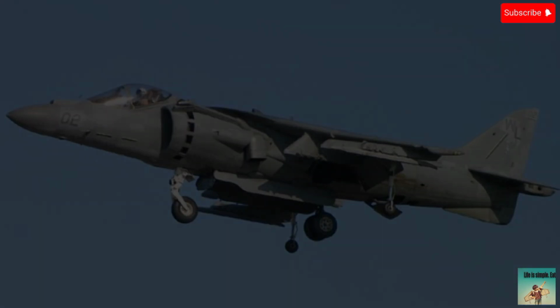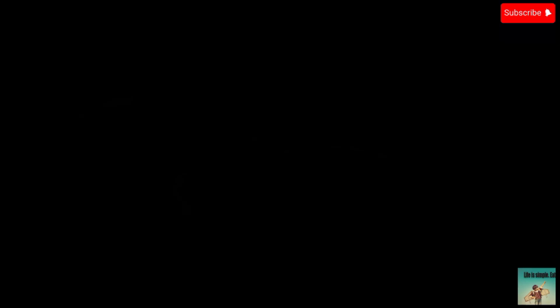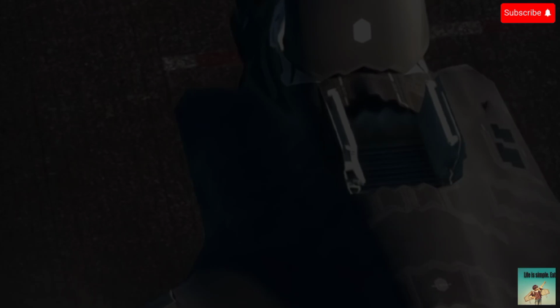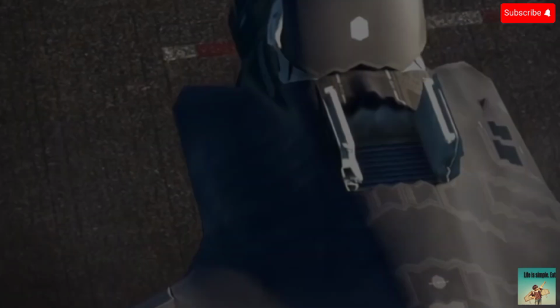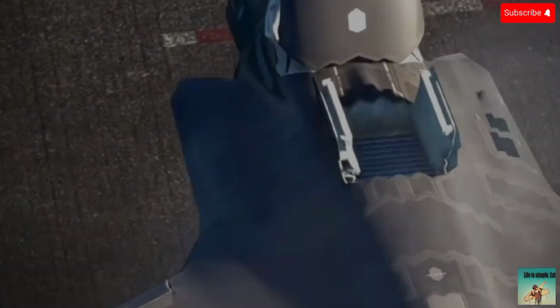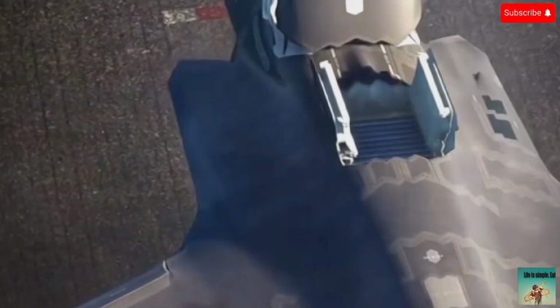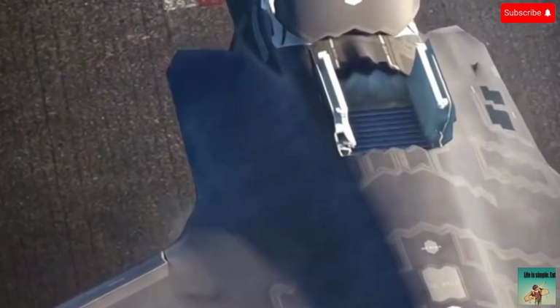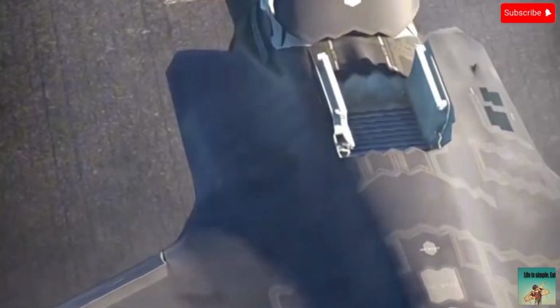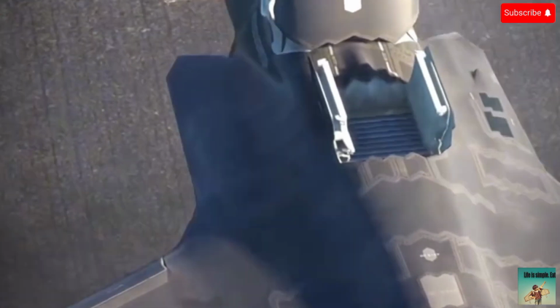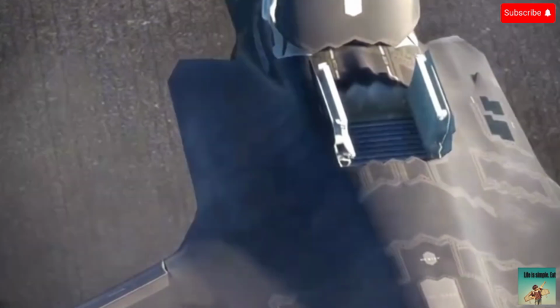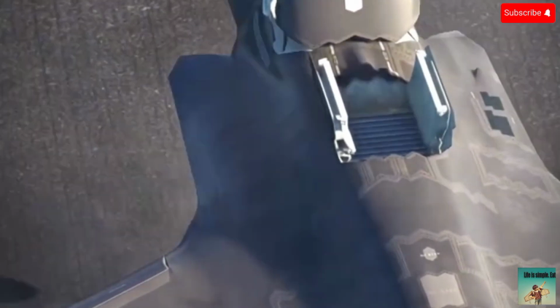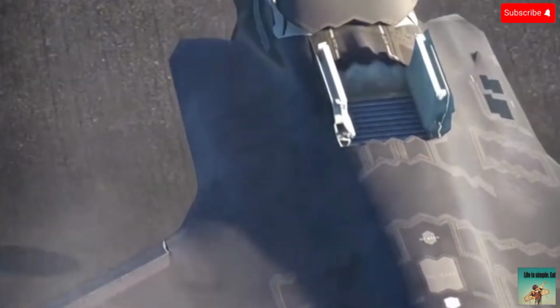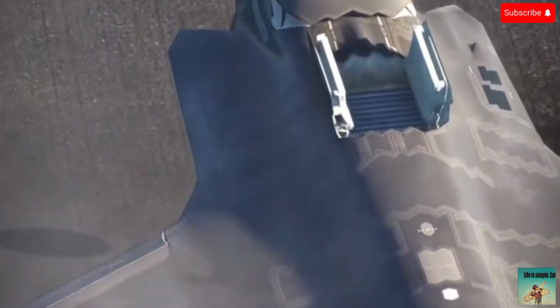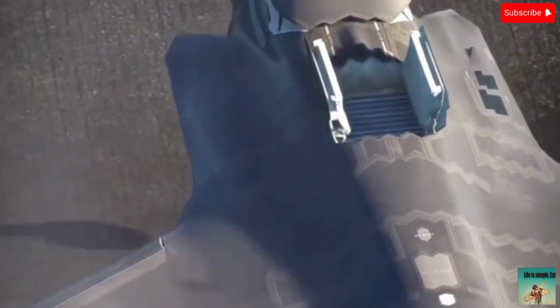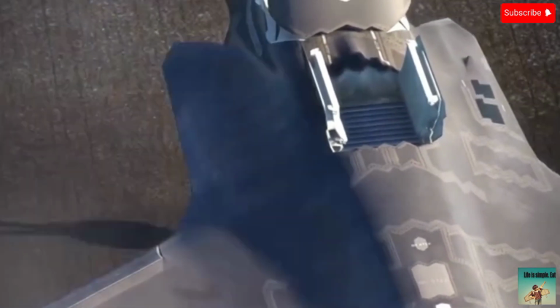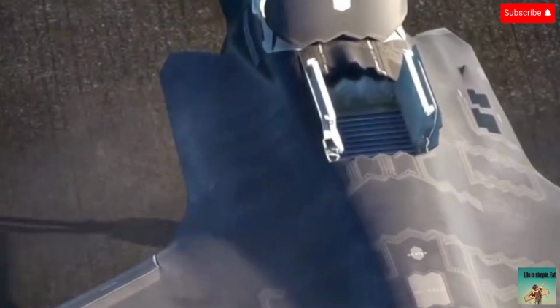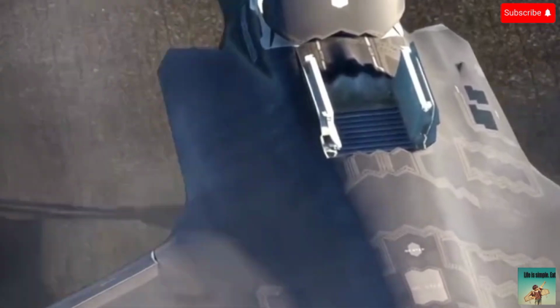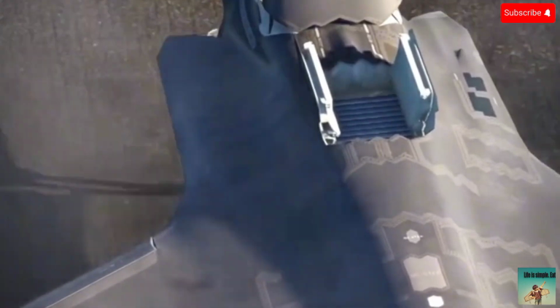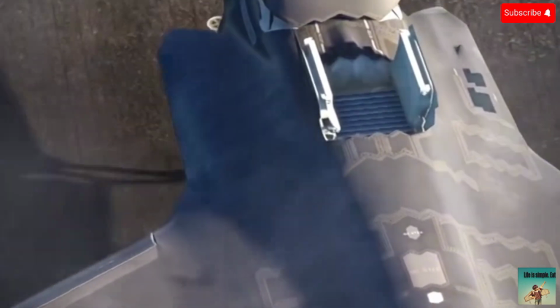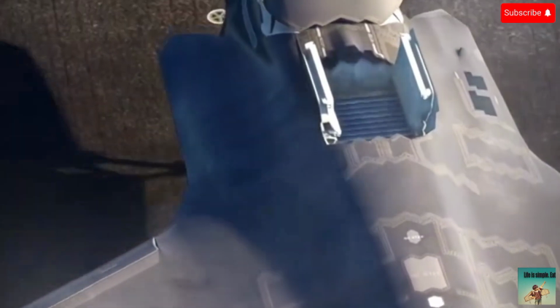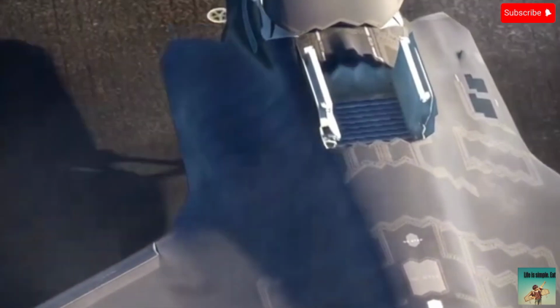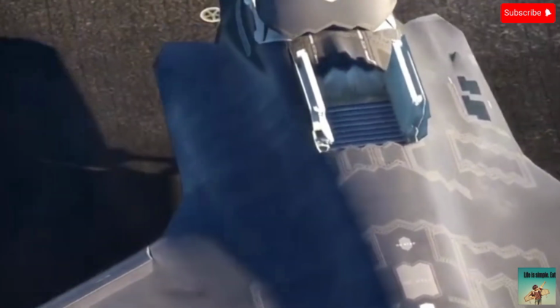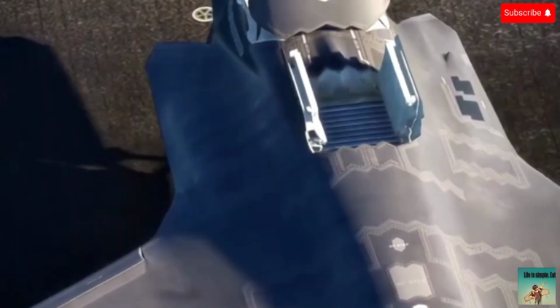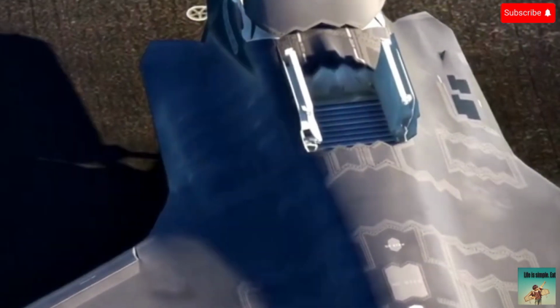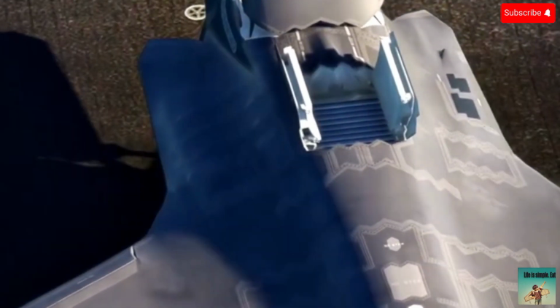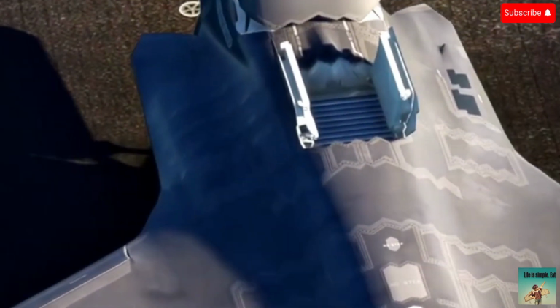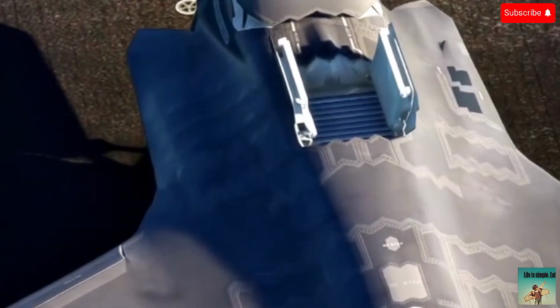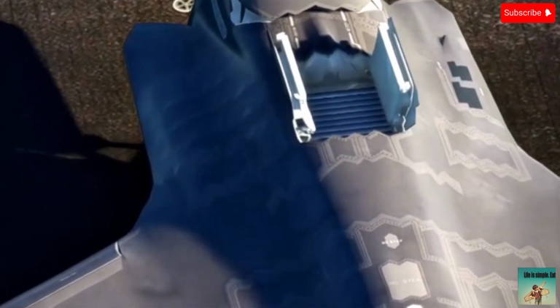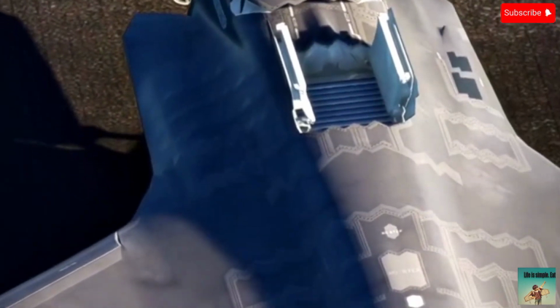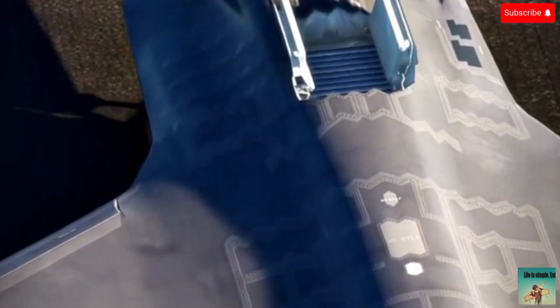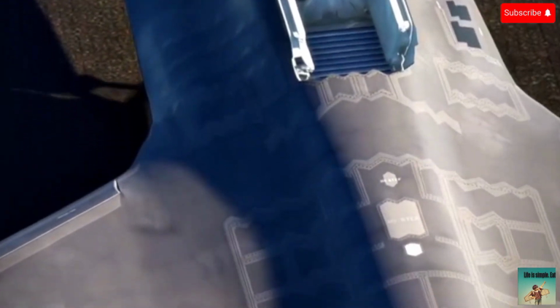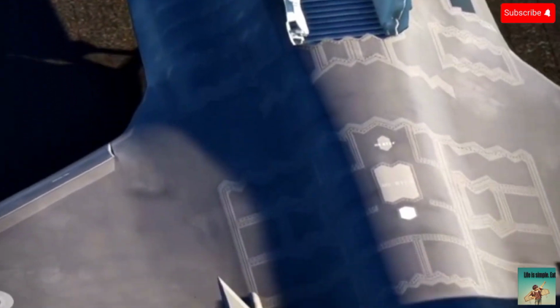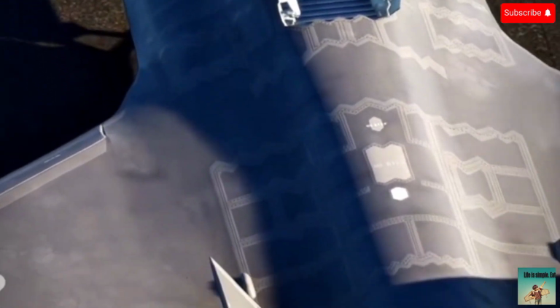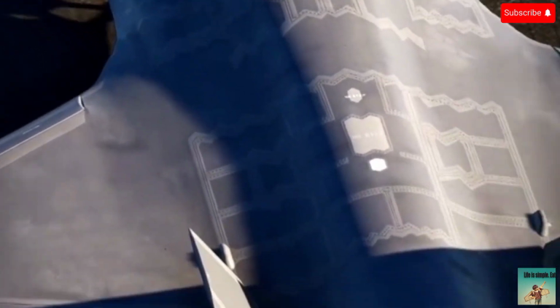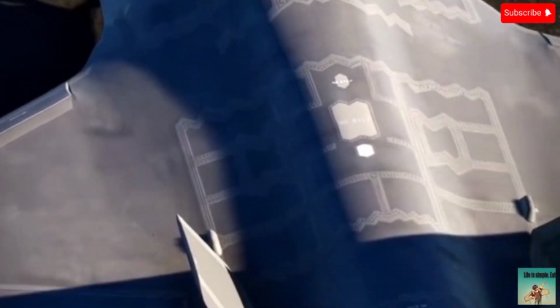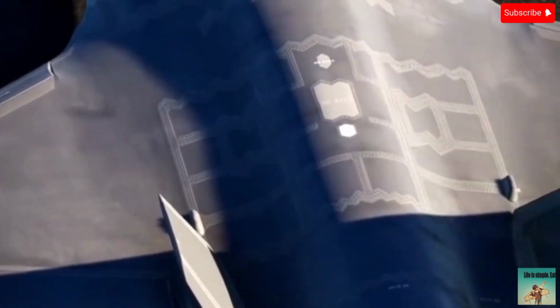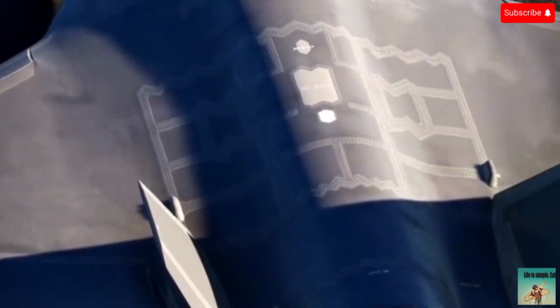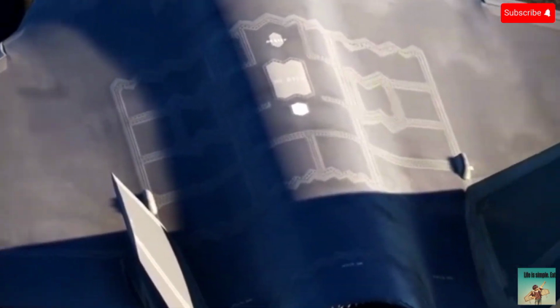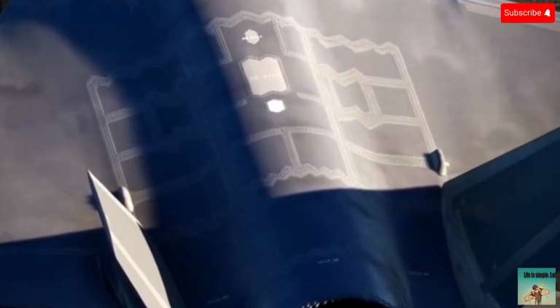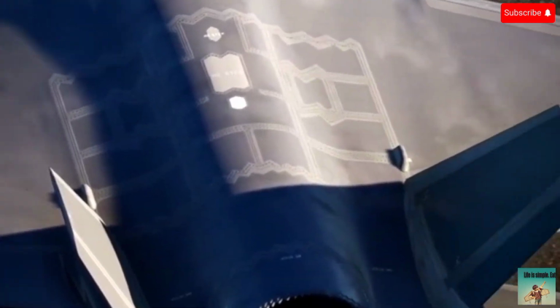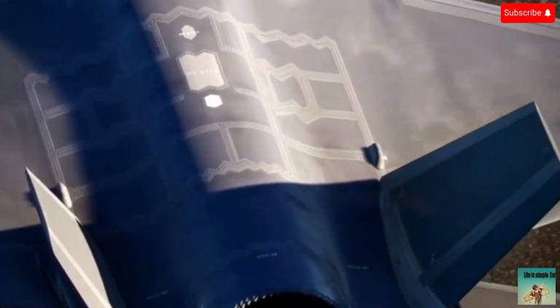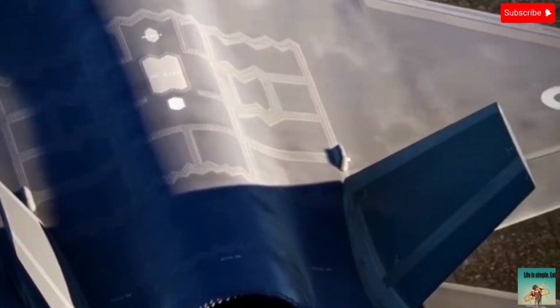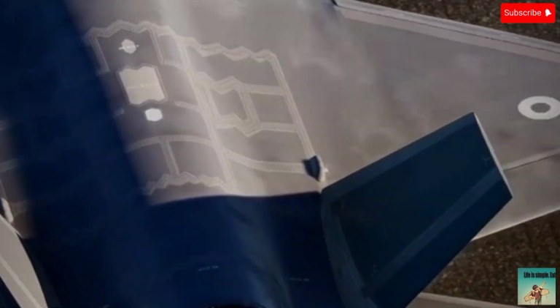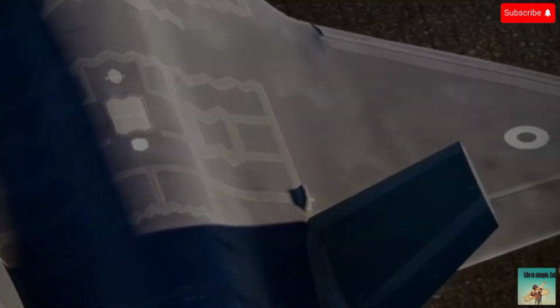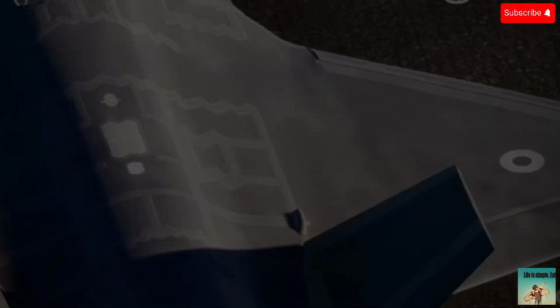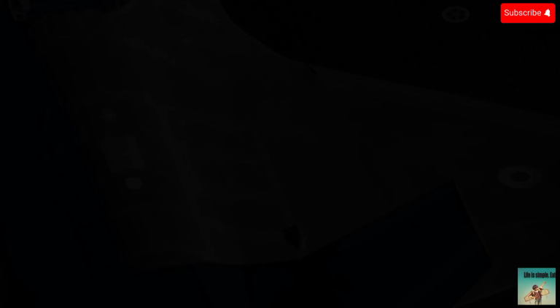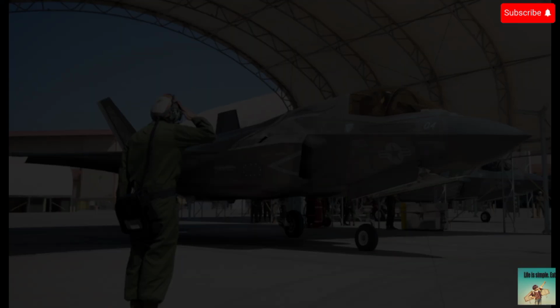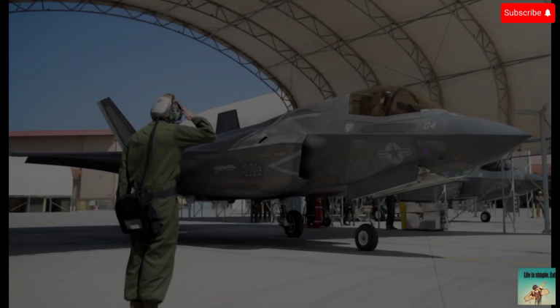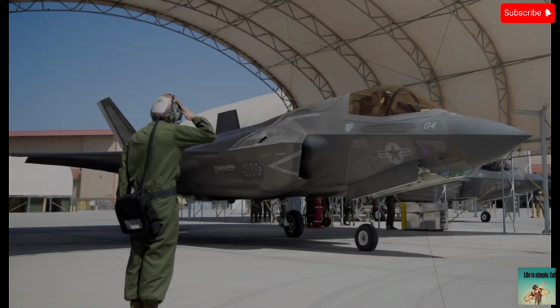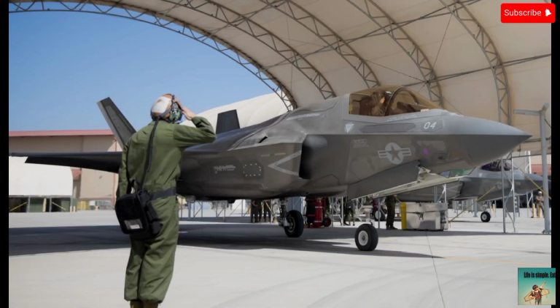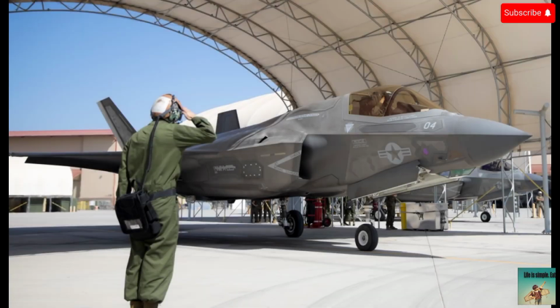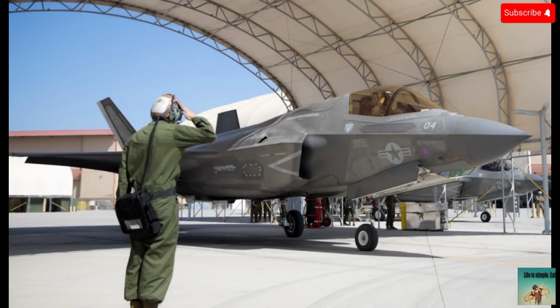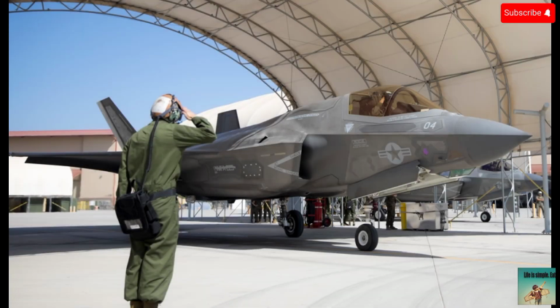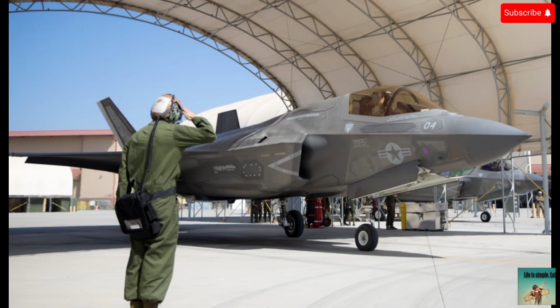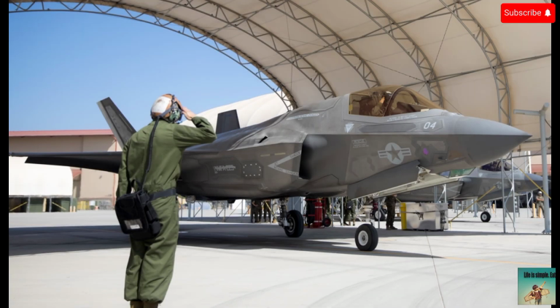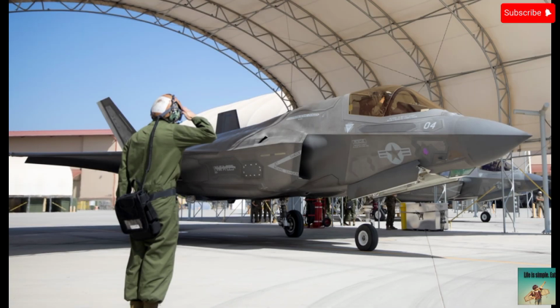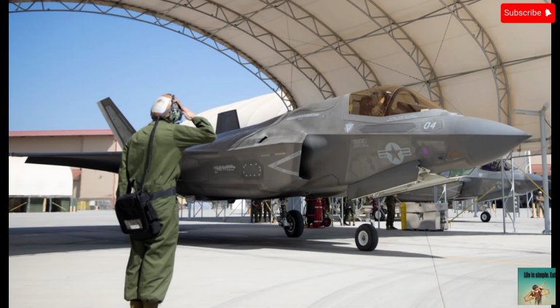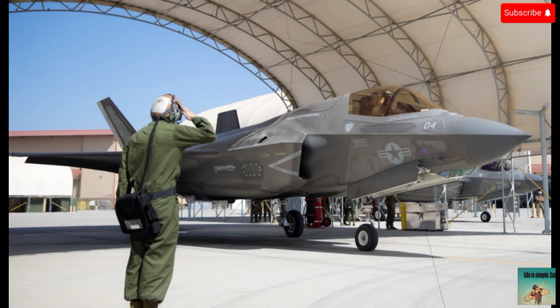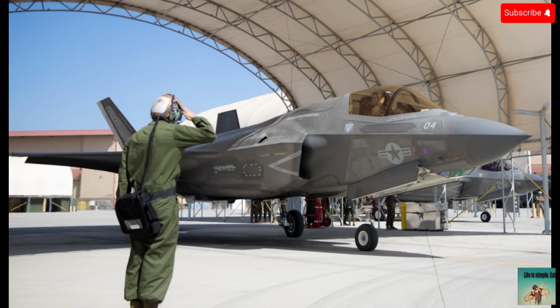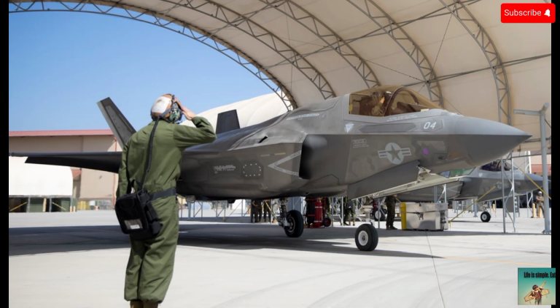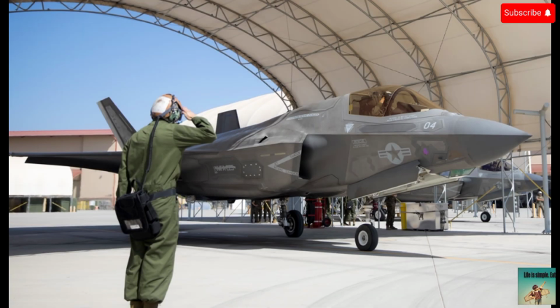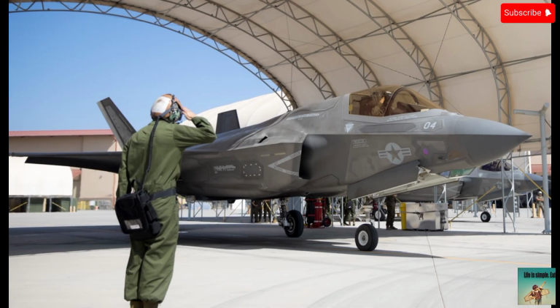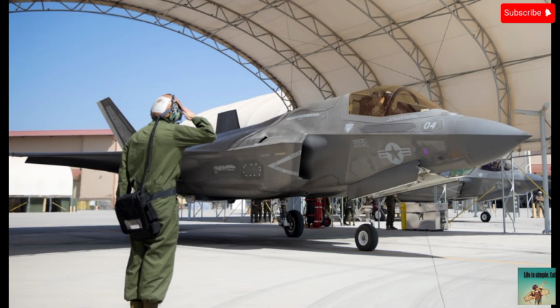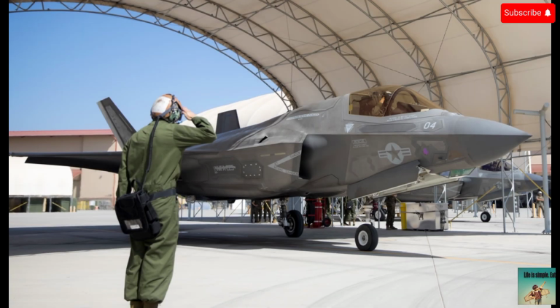The F-35B is very famous for its vertical takeoff function, but as I said, it is a flop design.